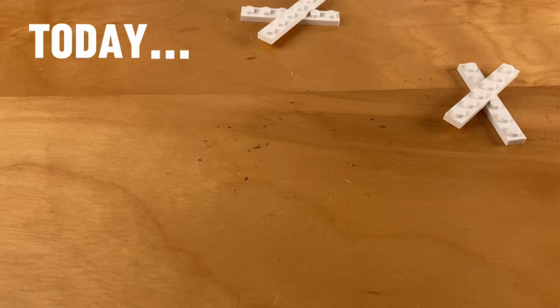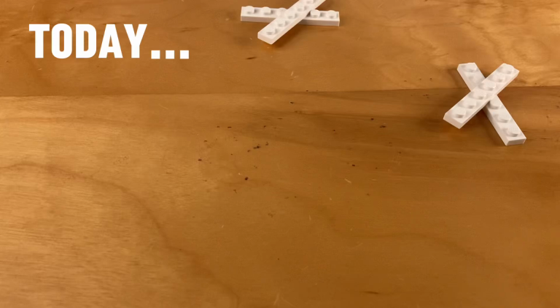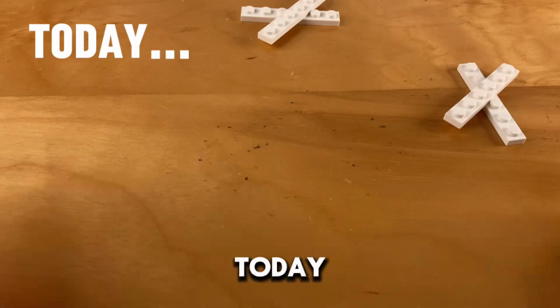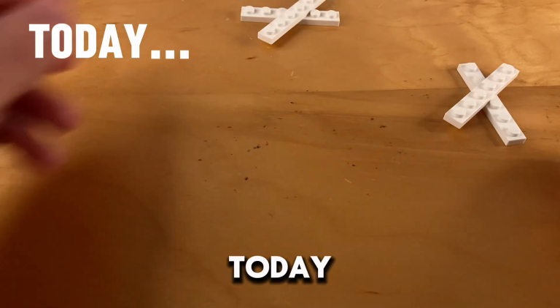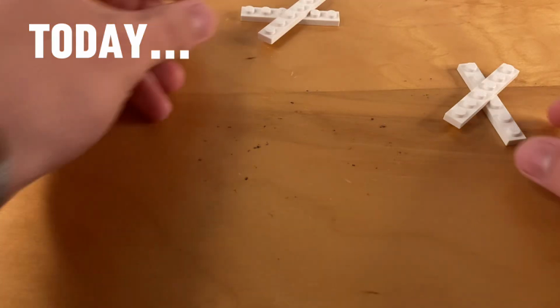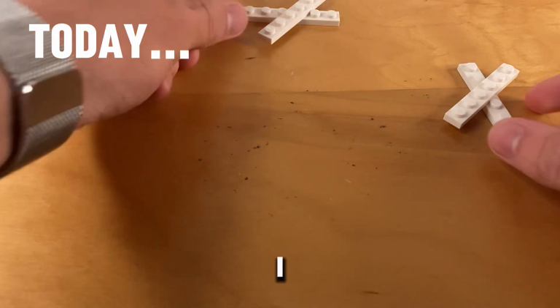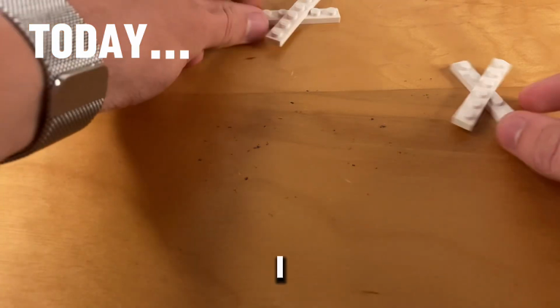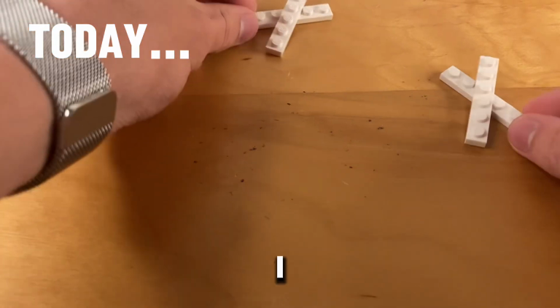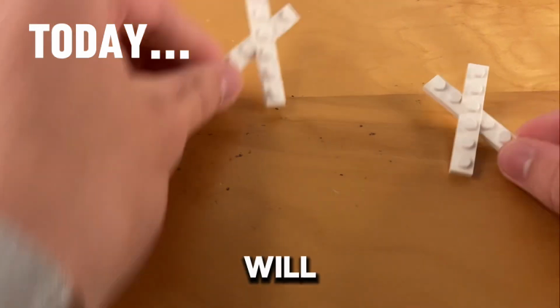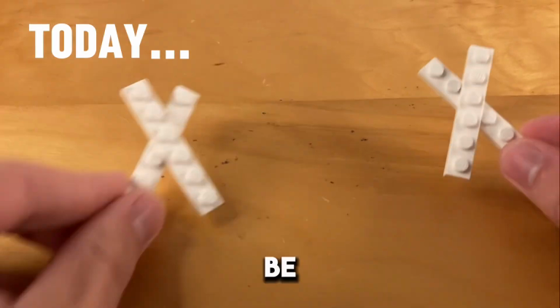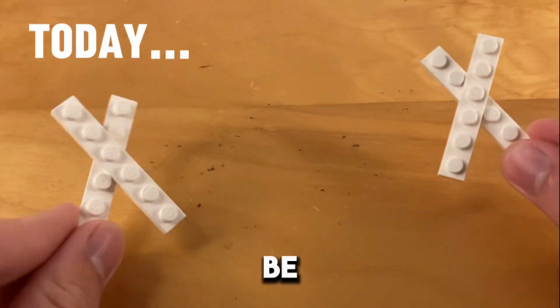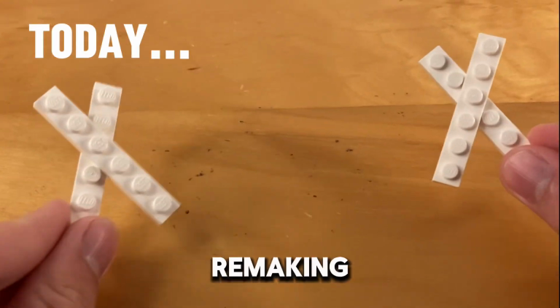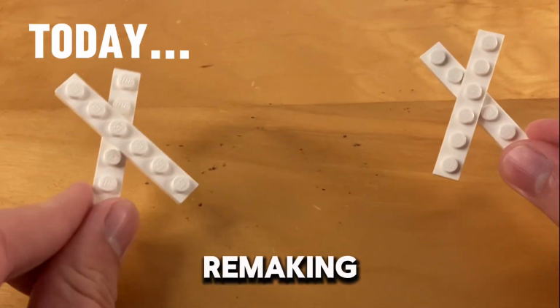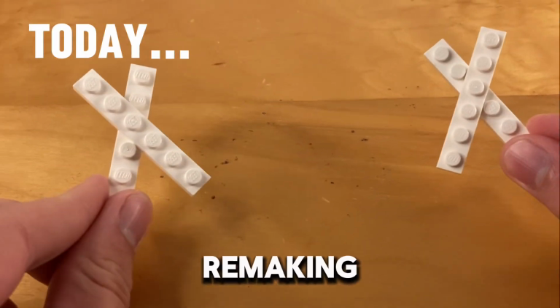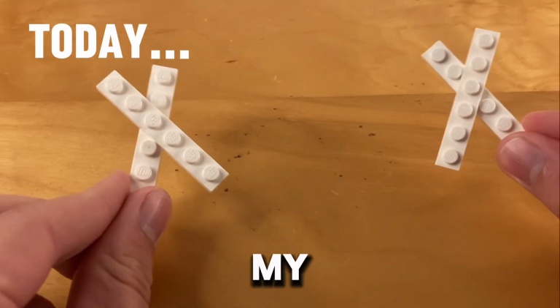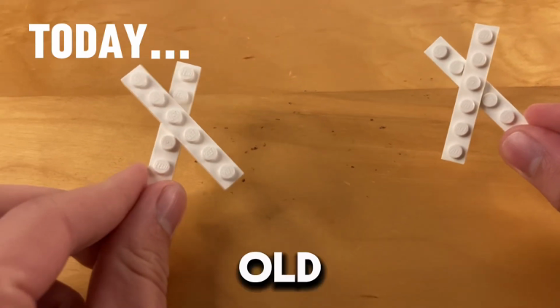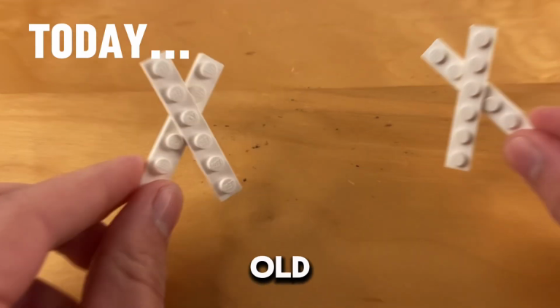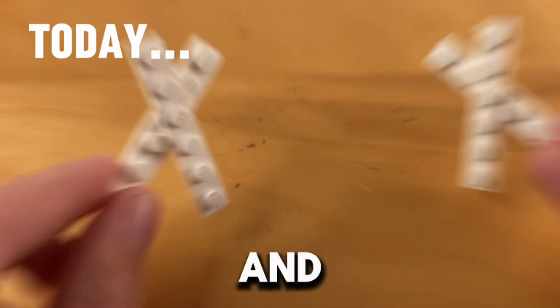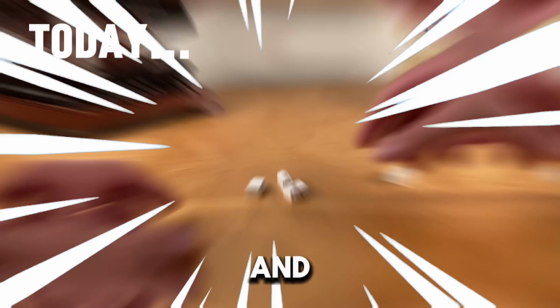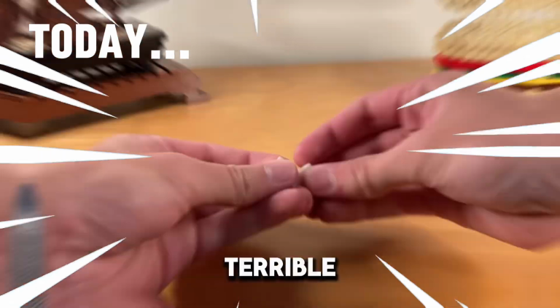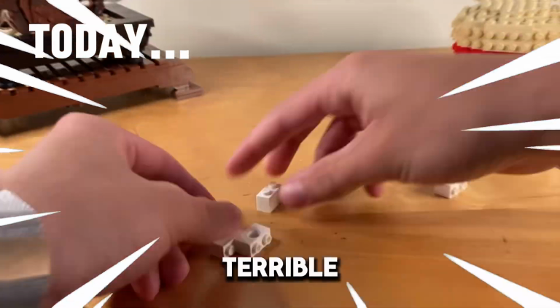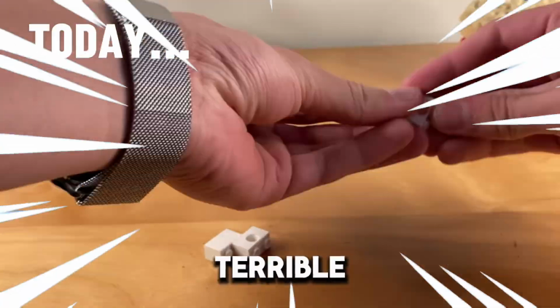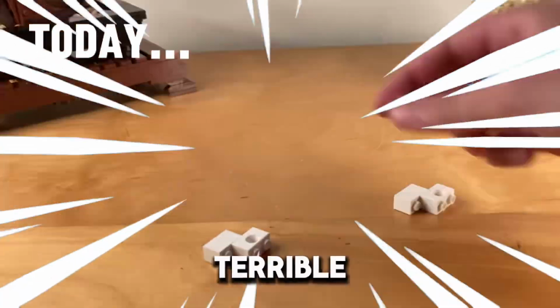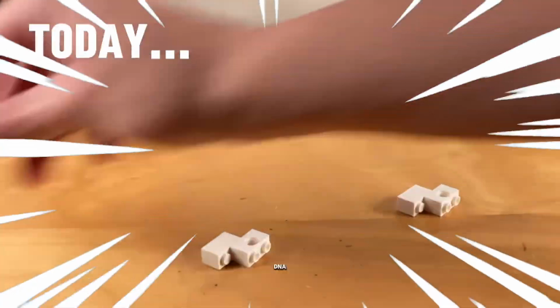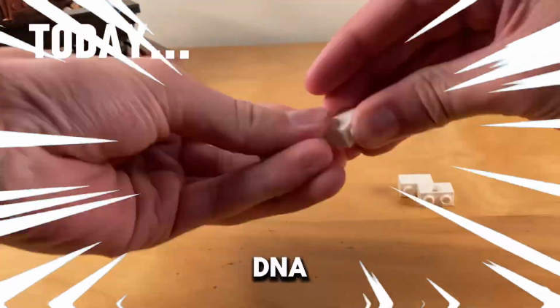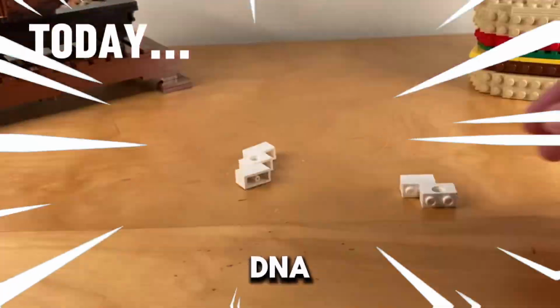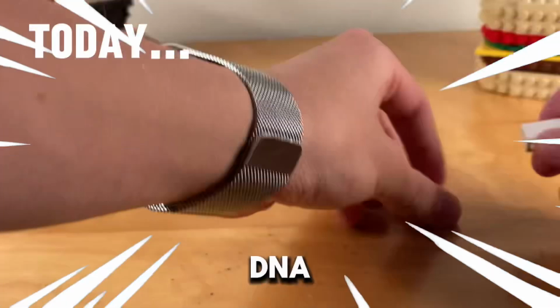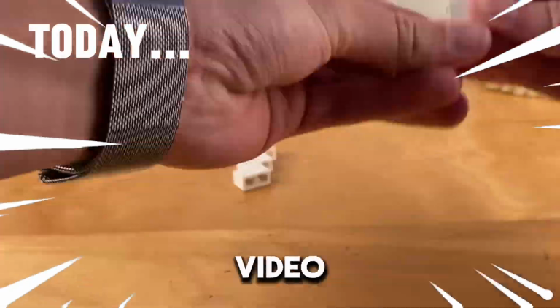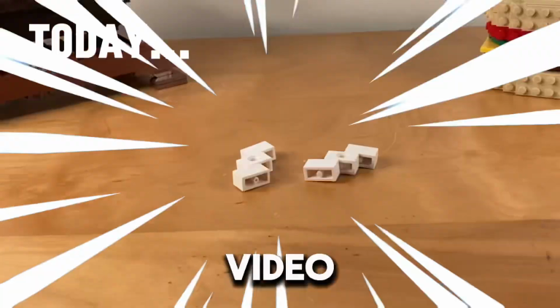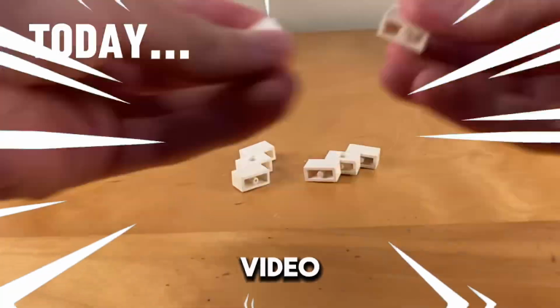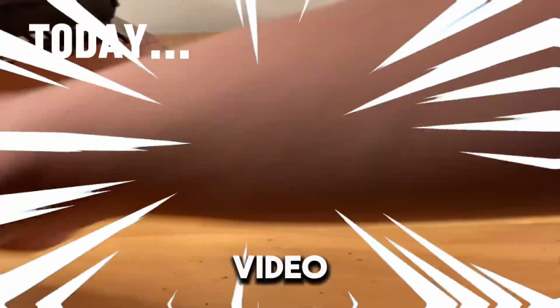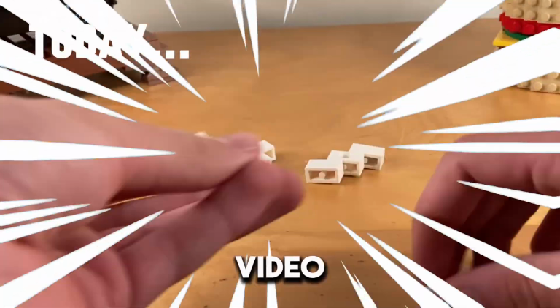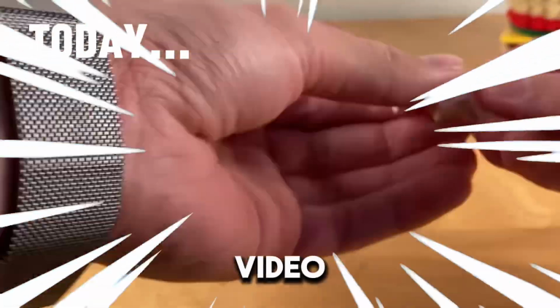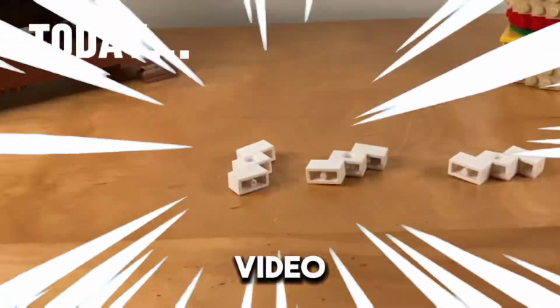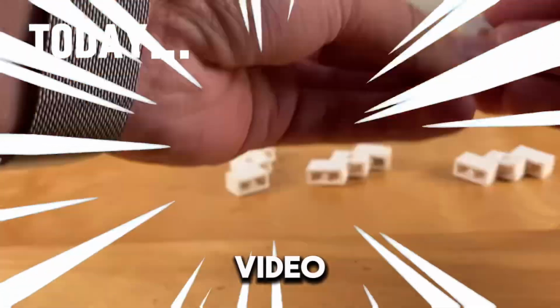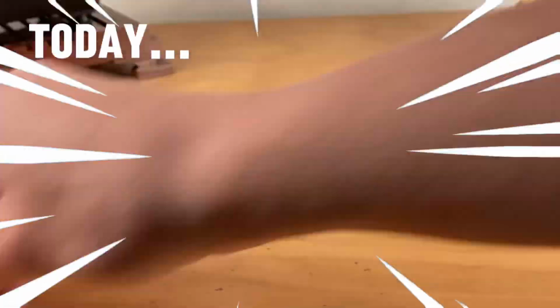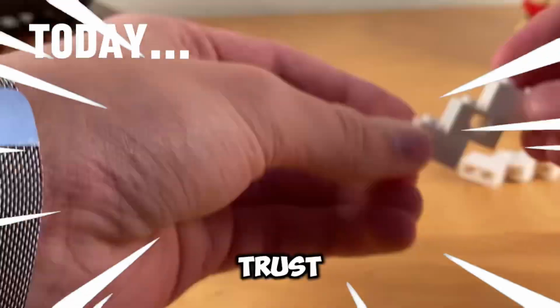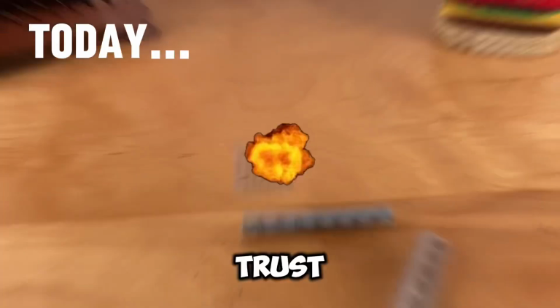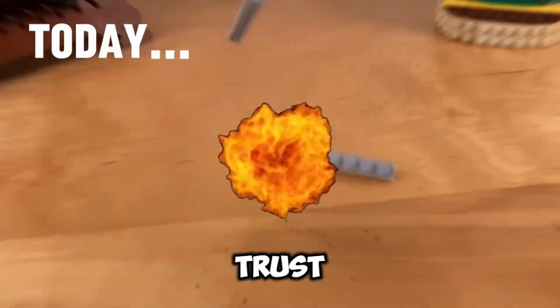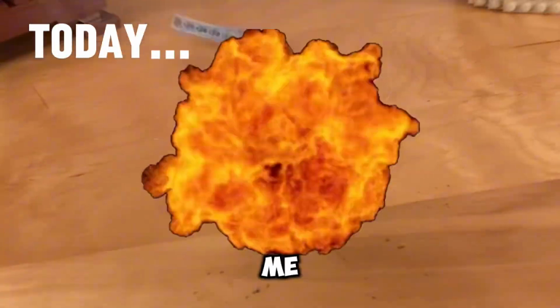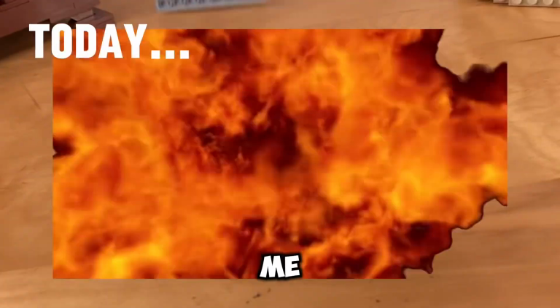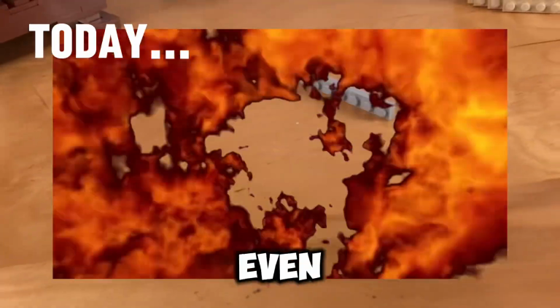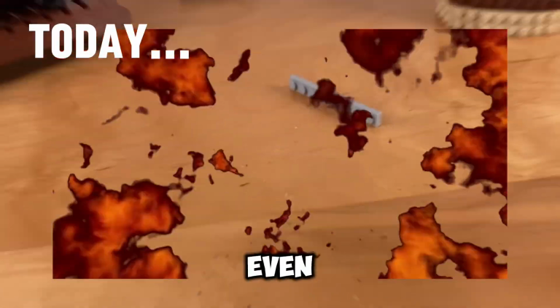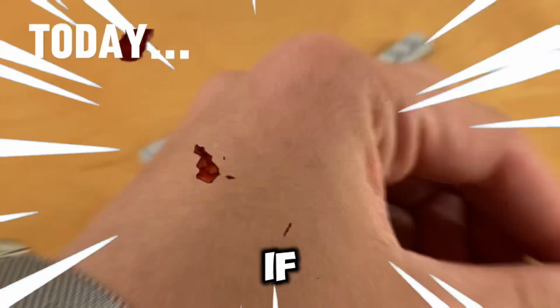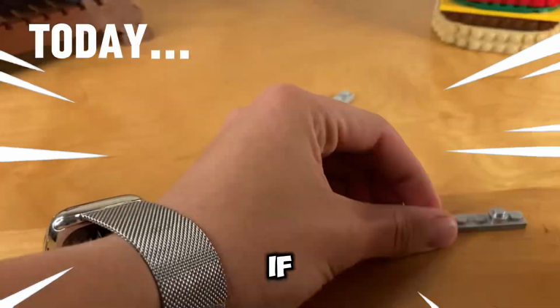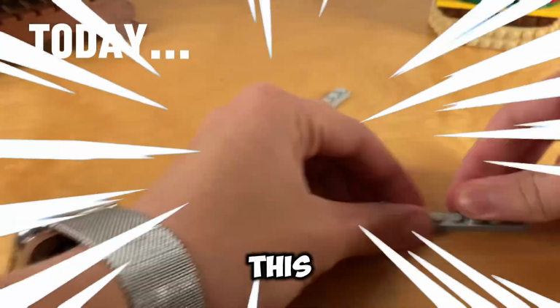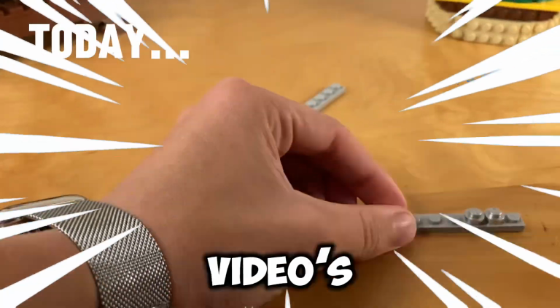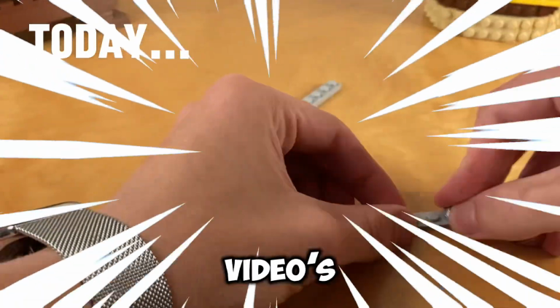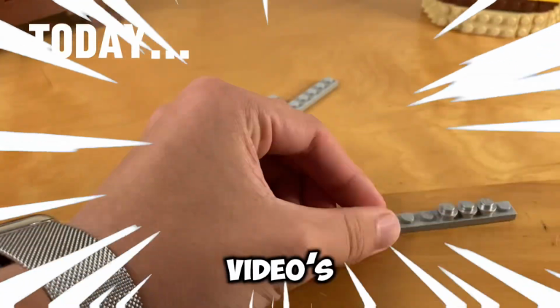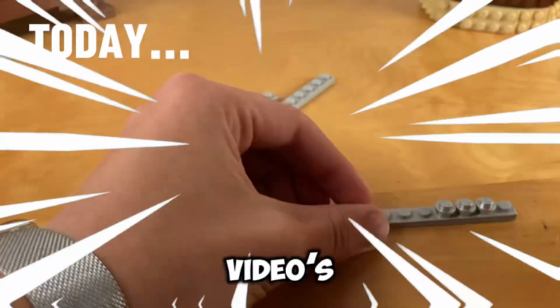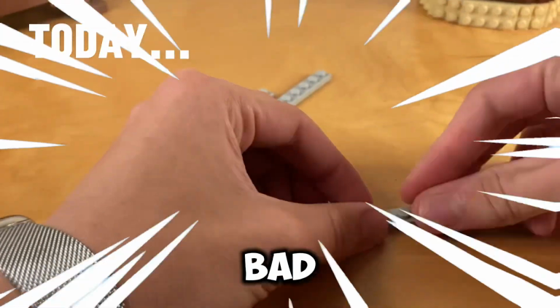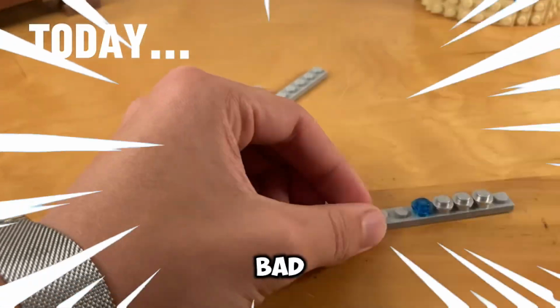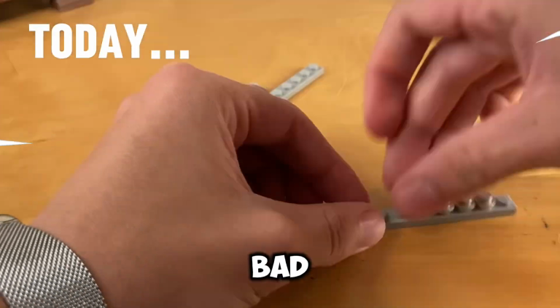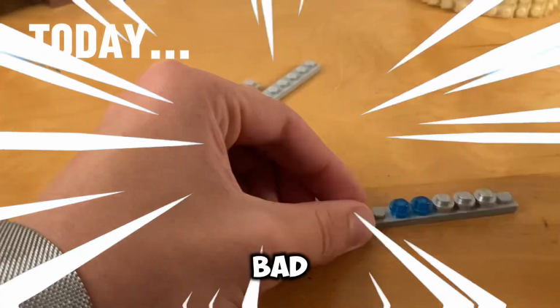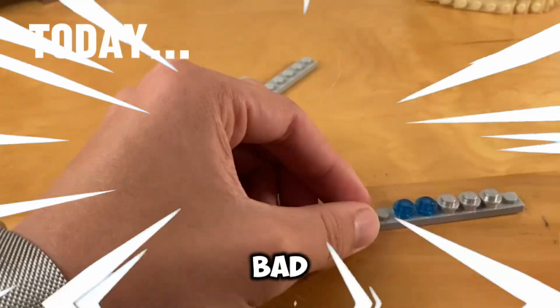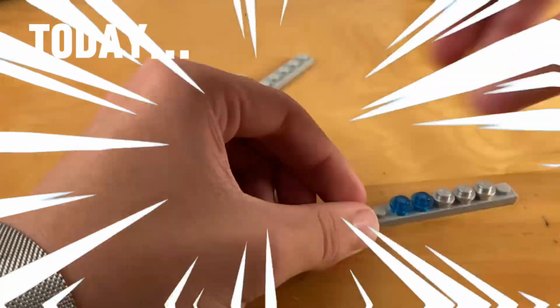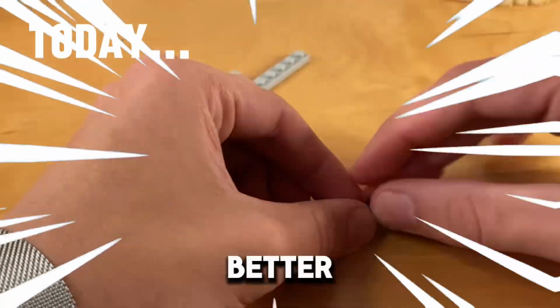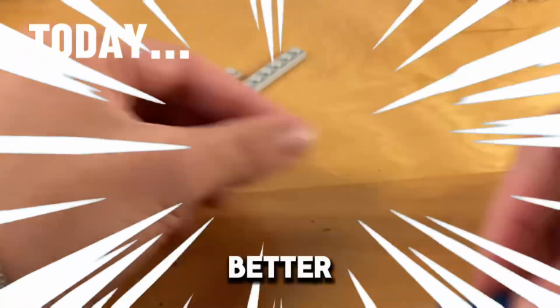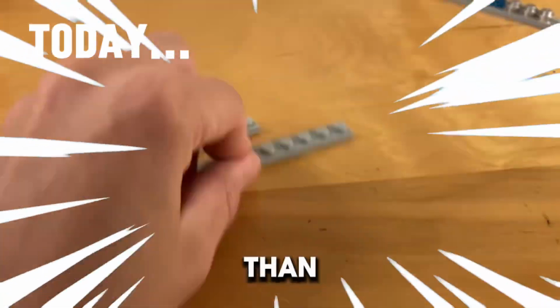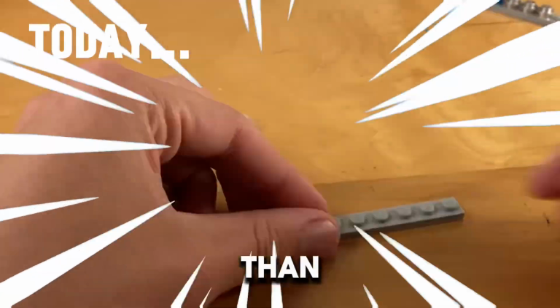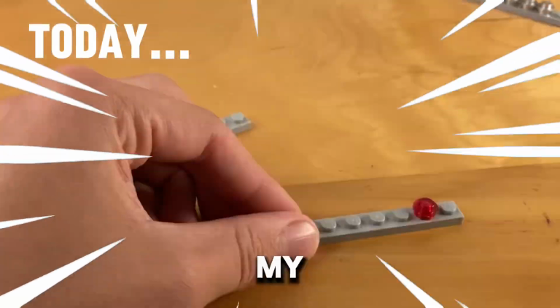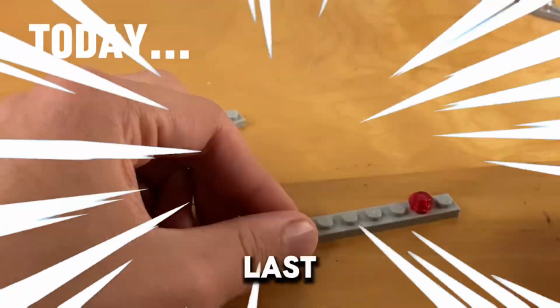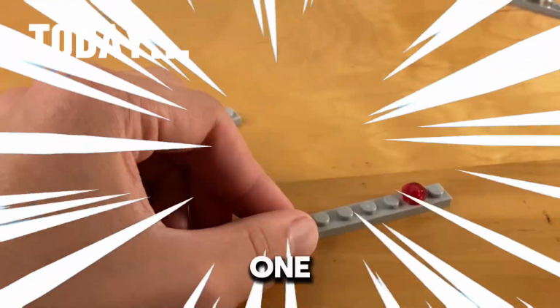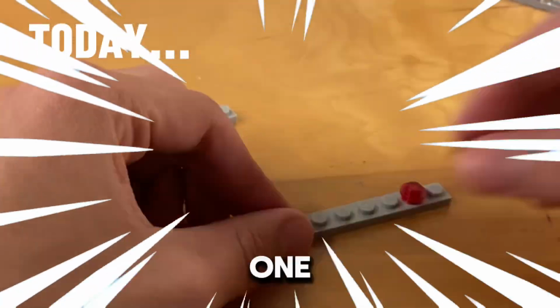Today, I will be remaking my old and terrible DNA video. Trust me, even if this video is bad, it'll be better than my last one.